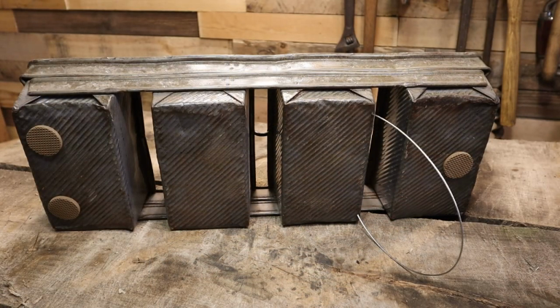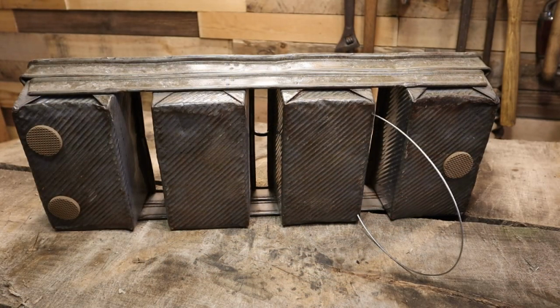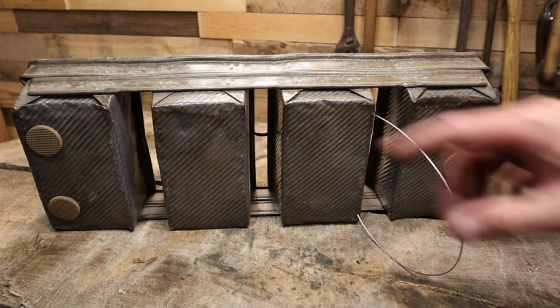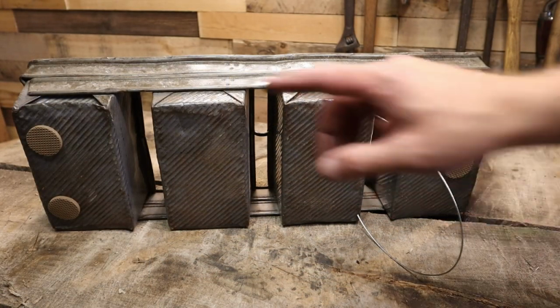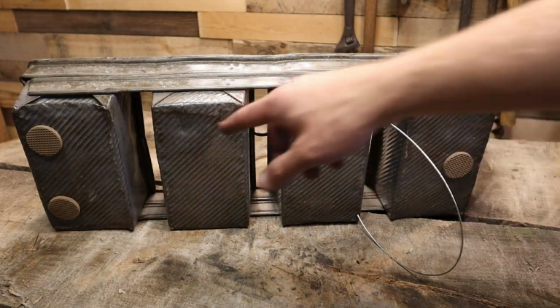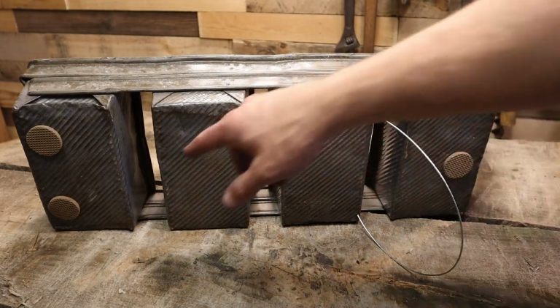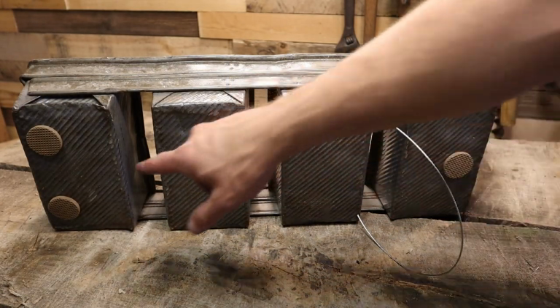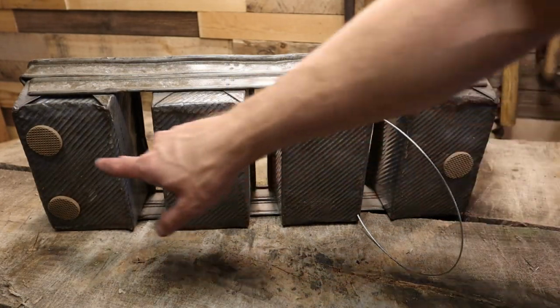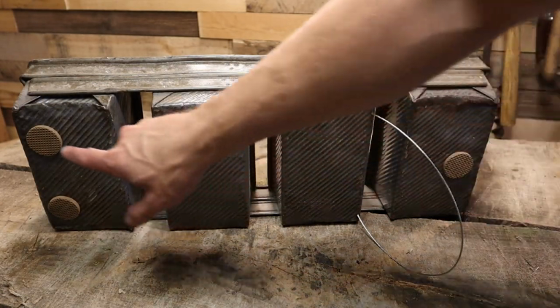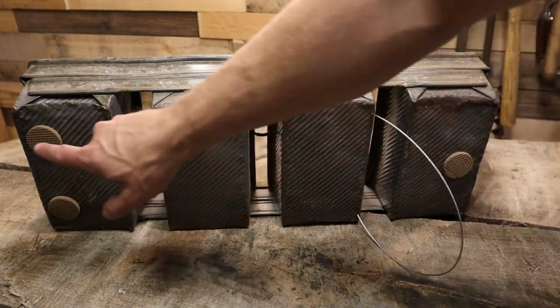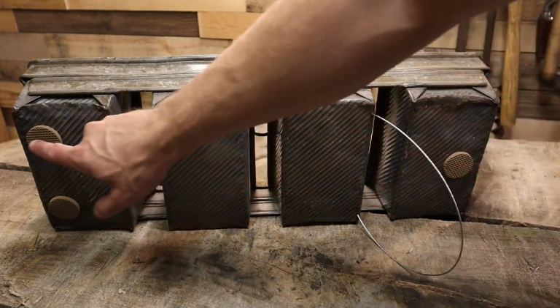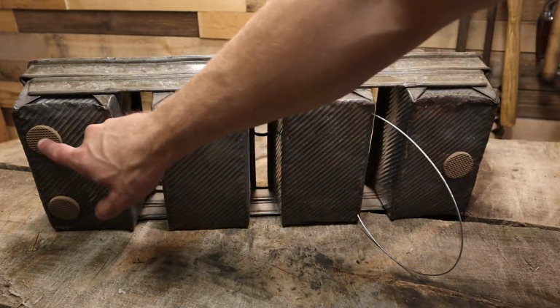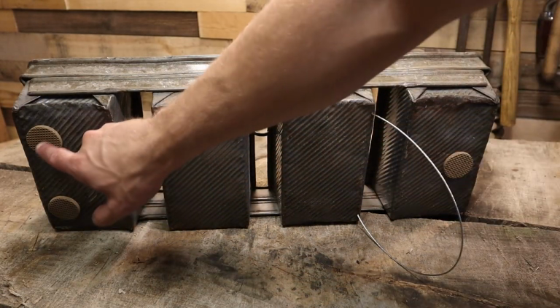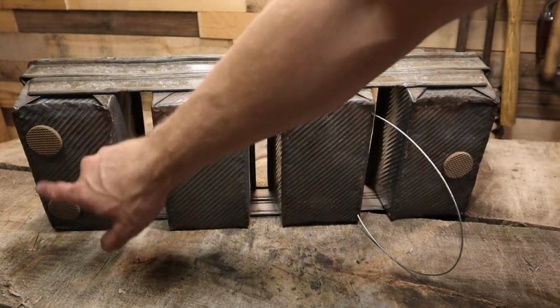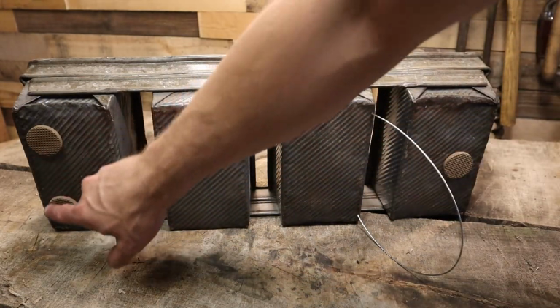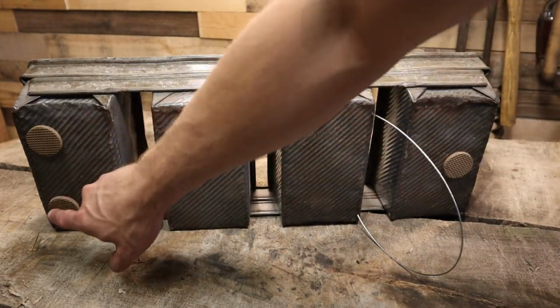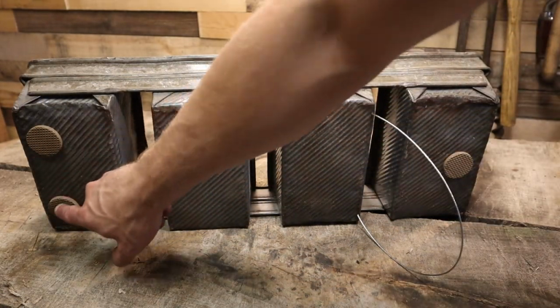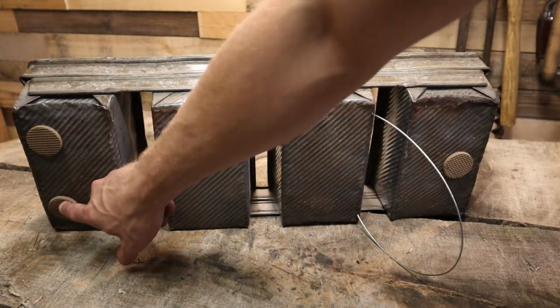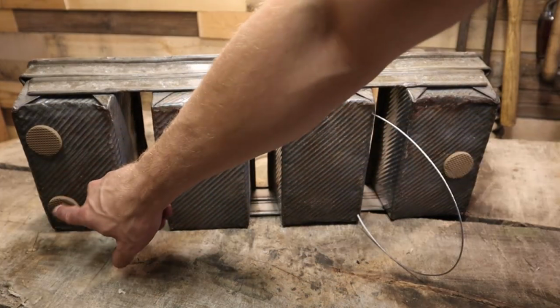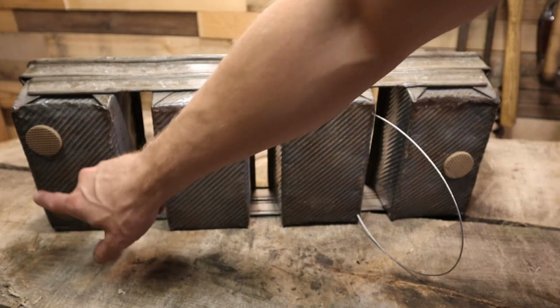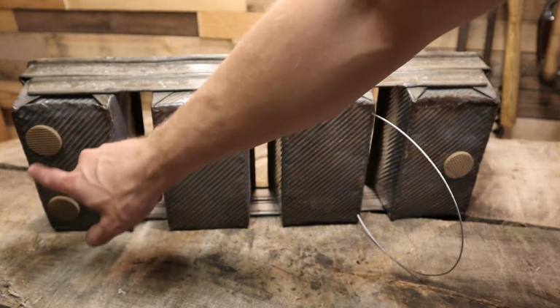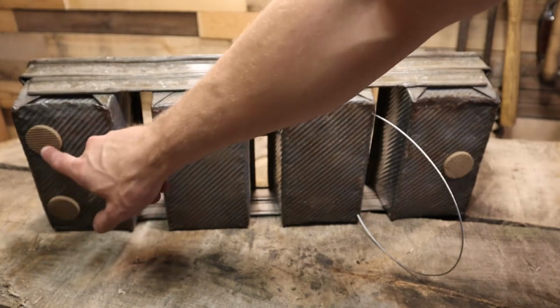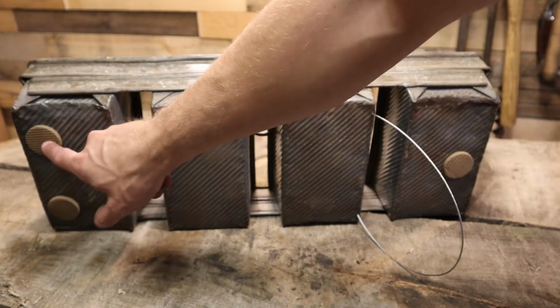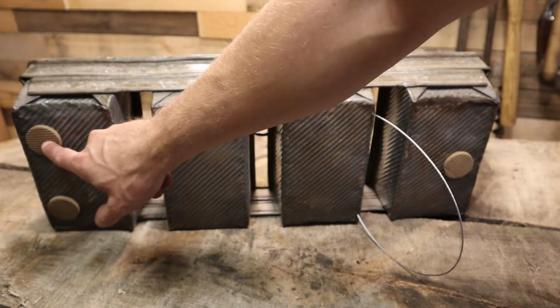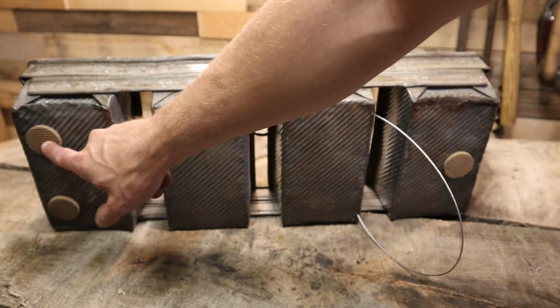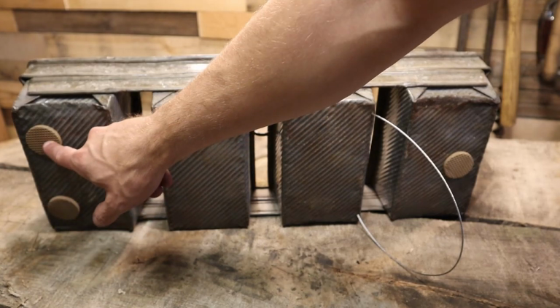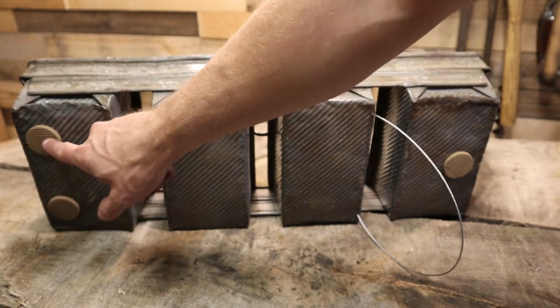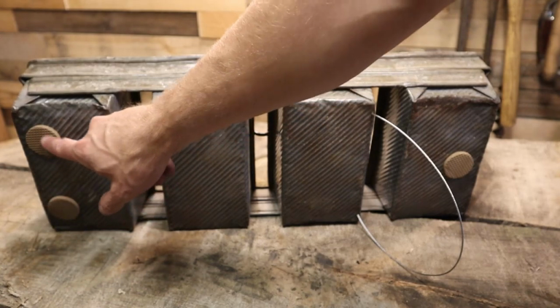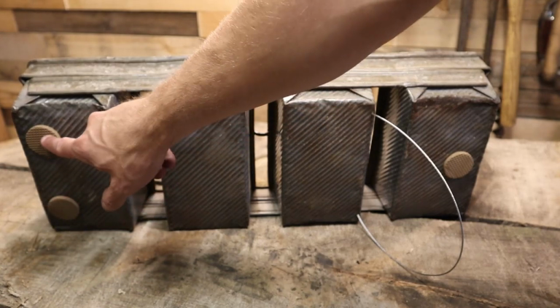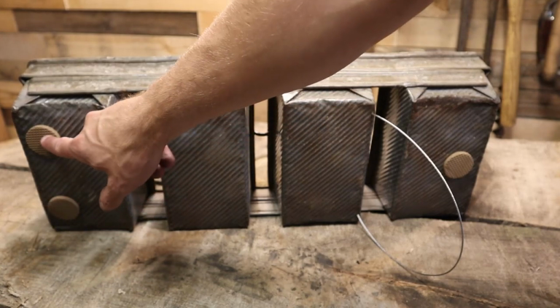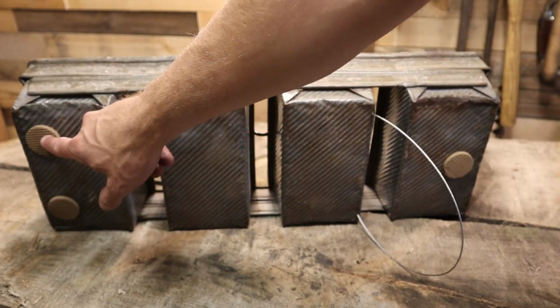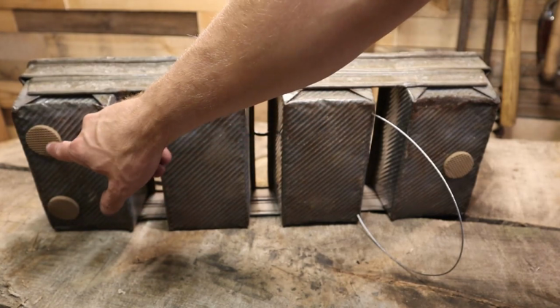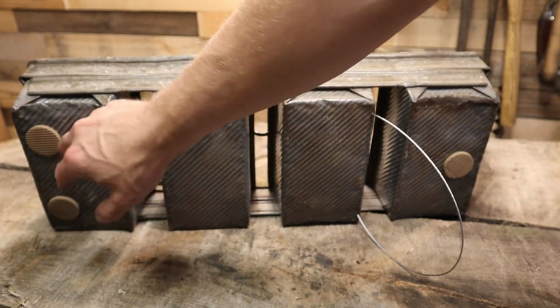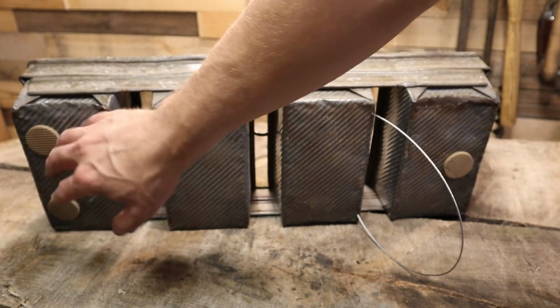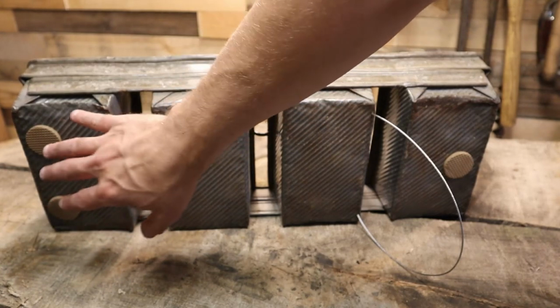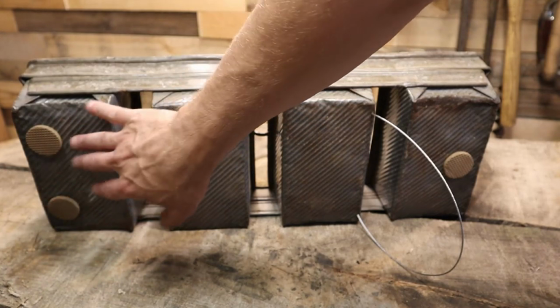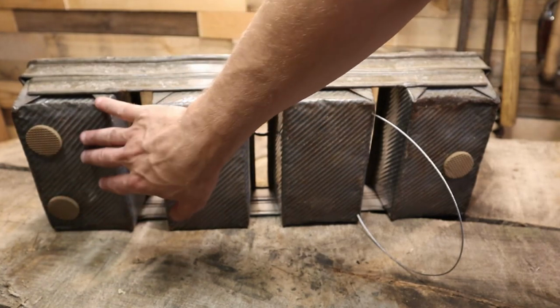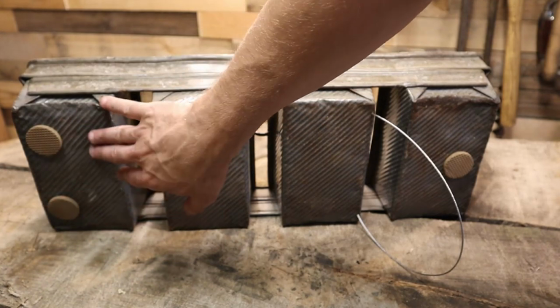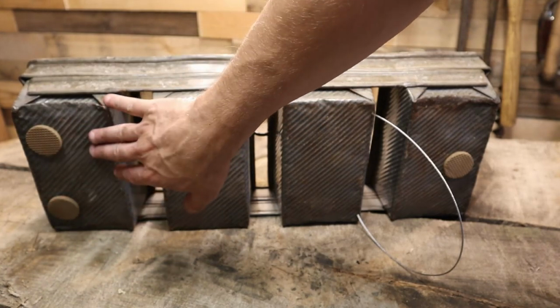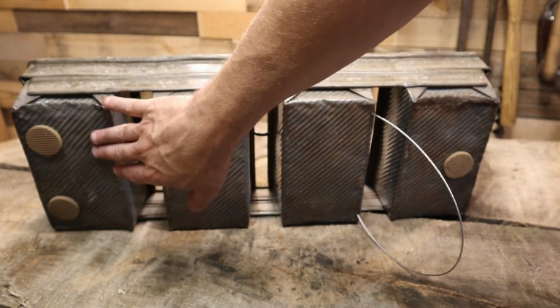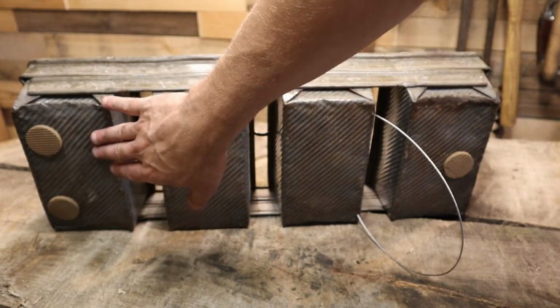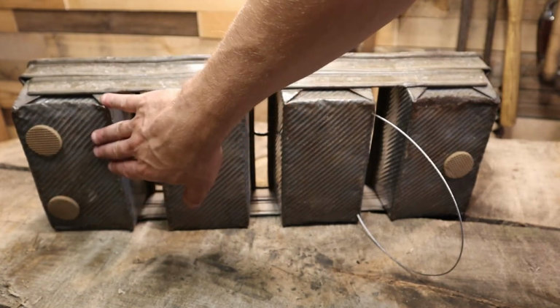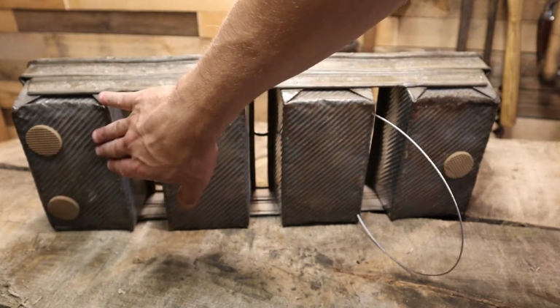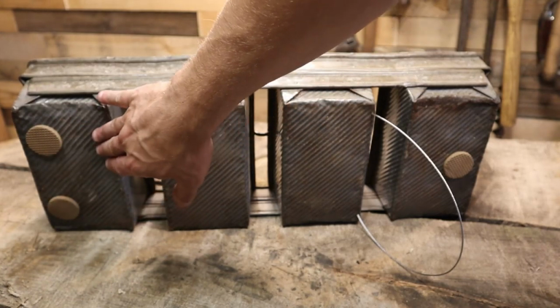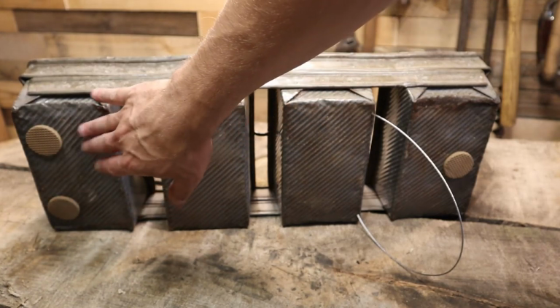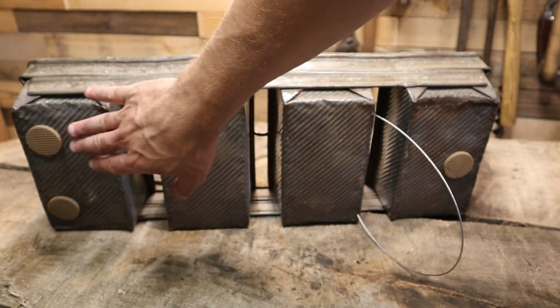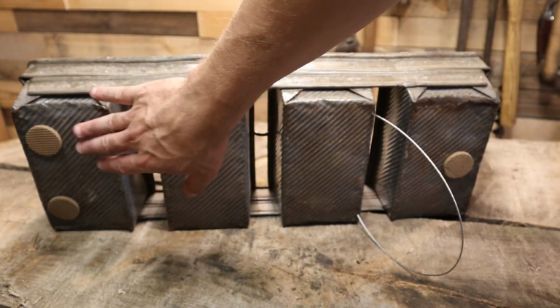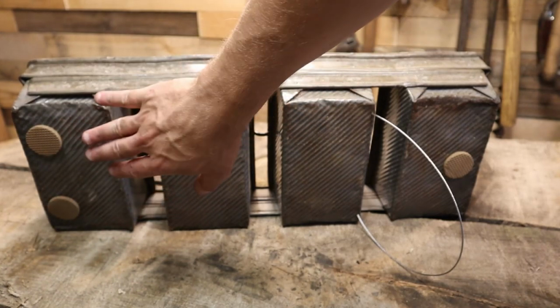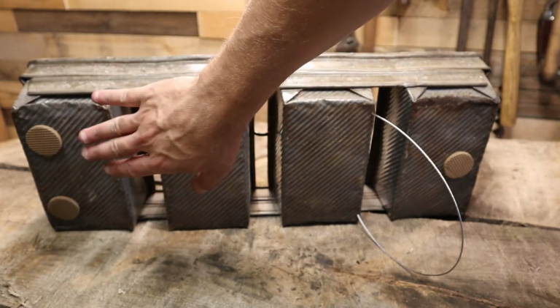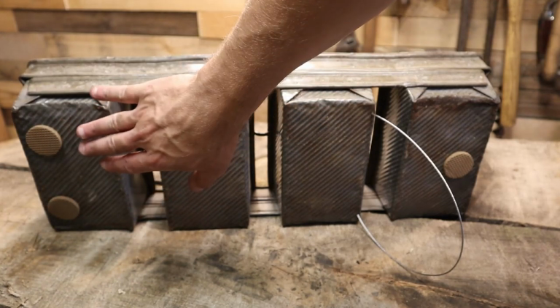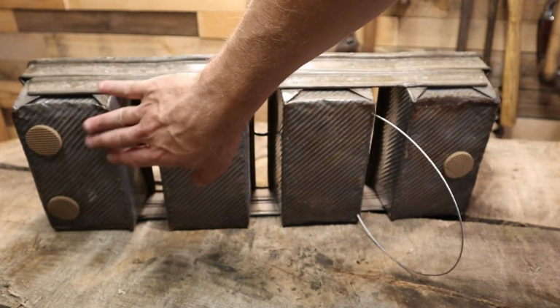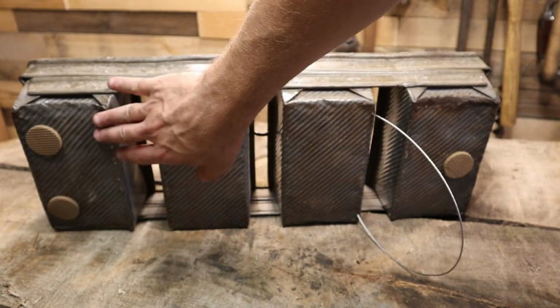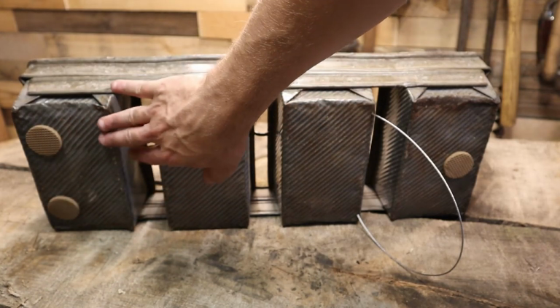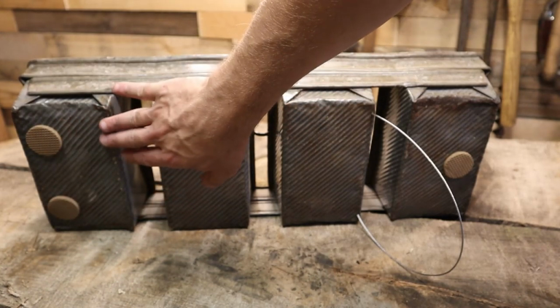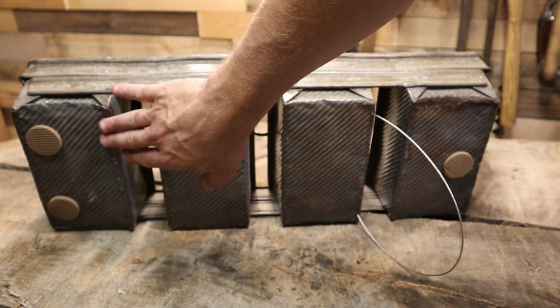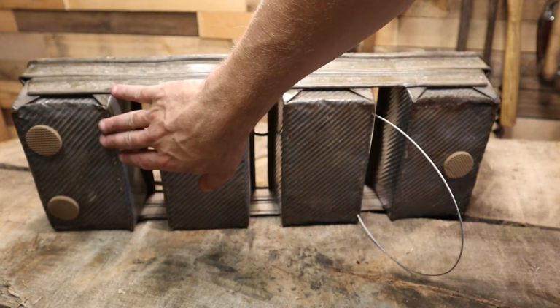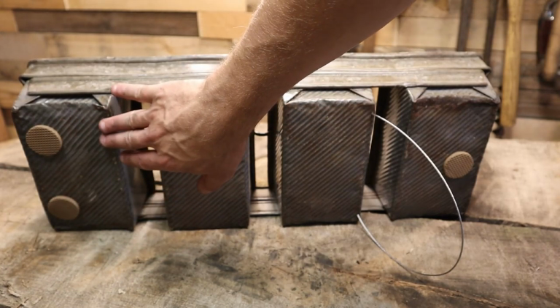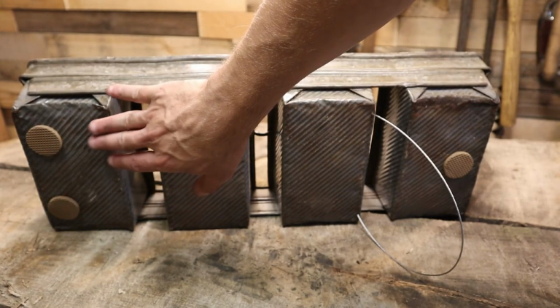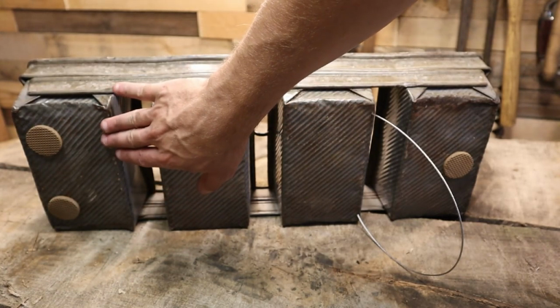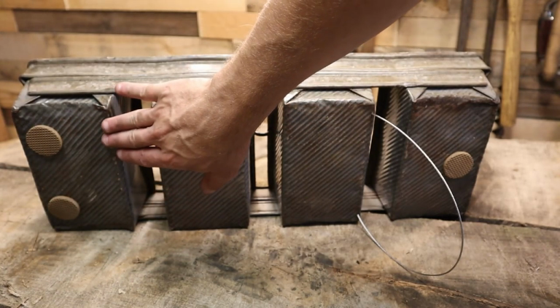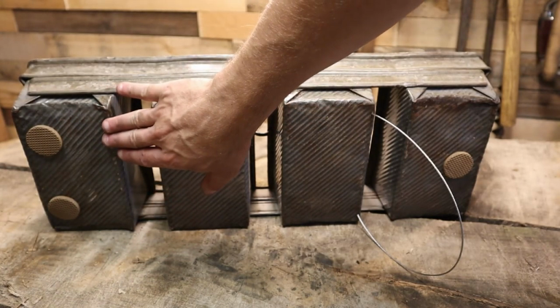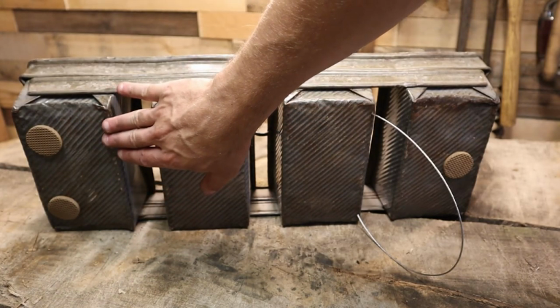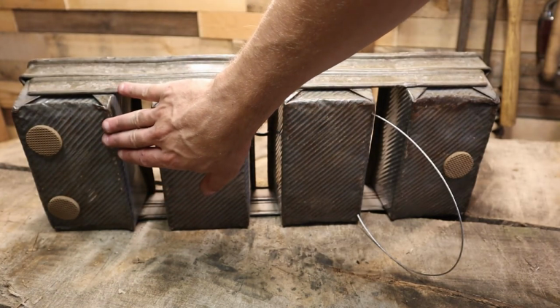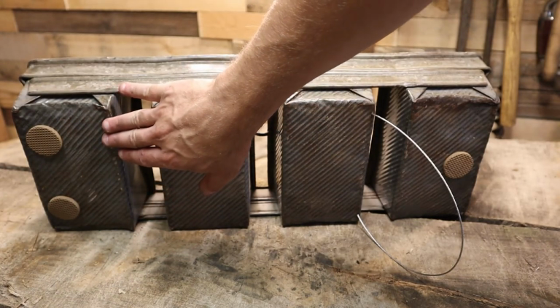Just like a picture frame, these will prevent movement, and if you have any vibration in the home, they'll prevent noise and clanging against the wall.